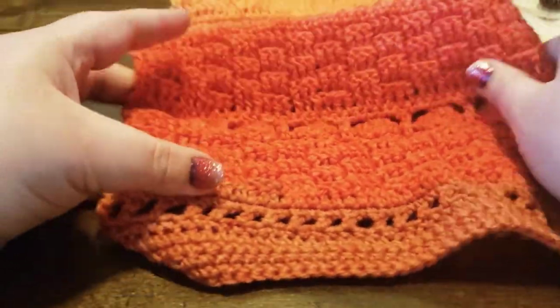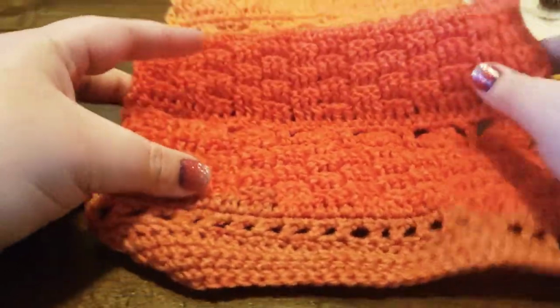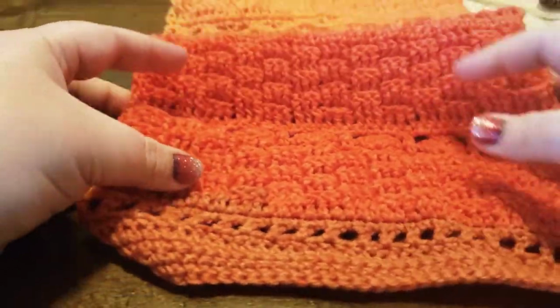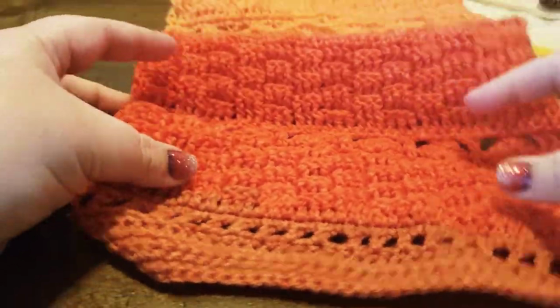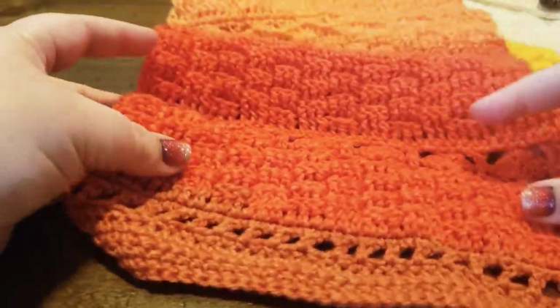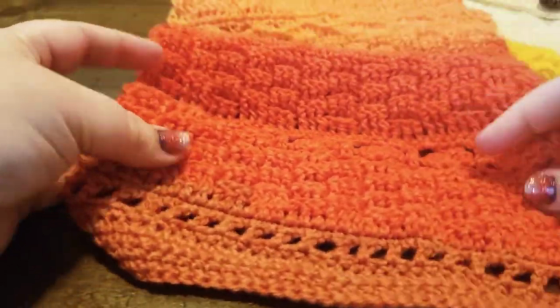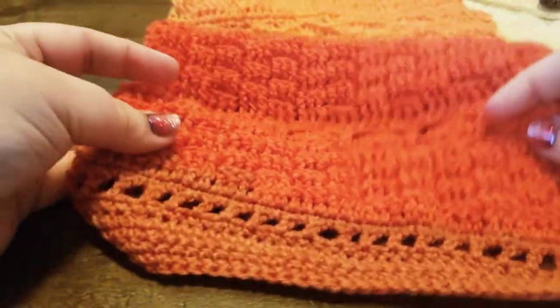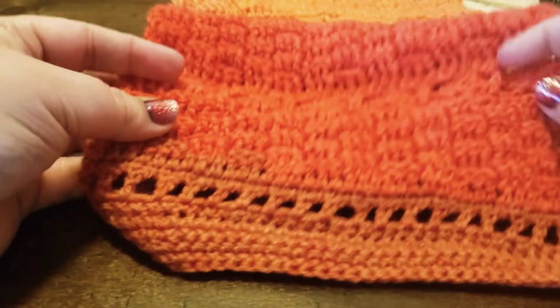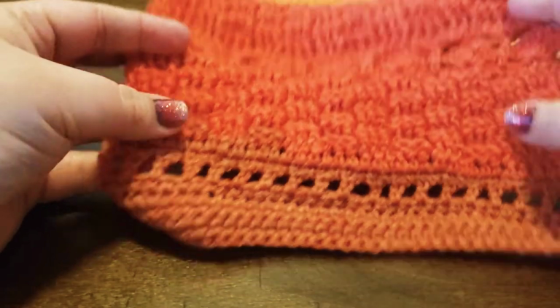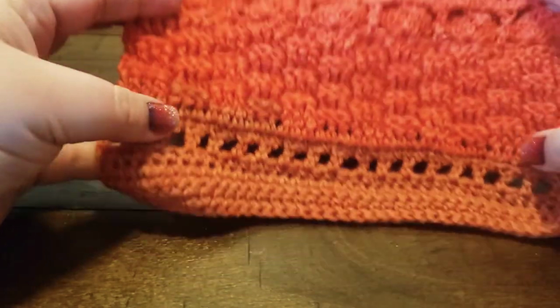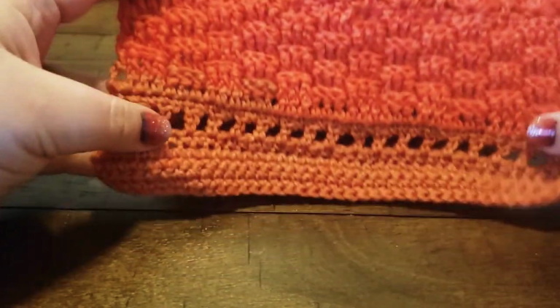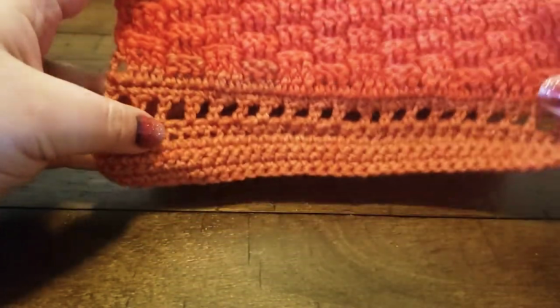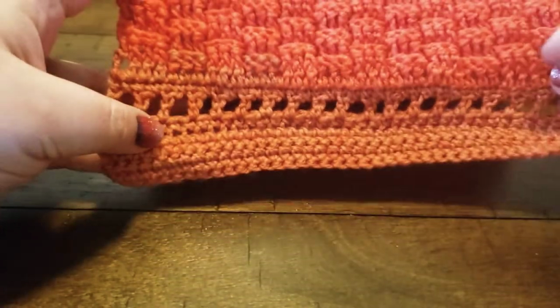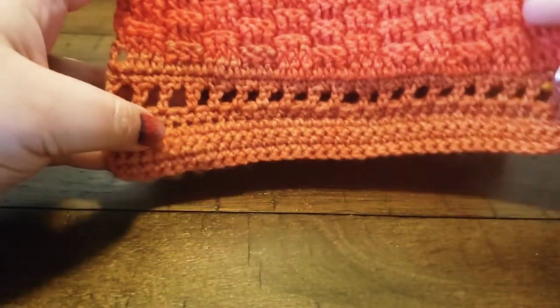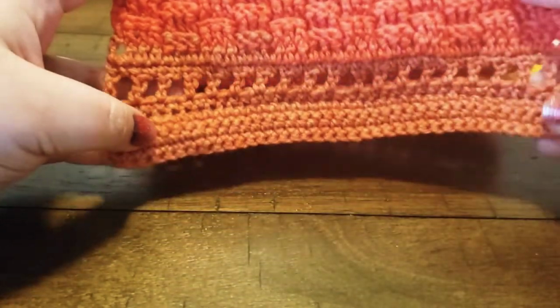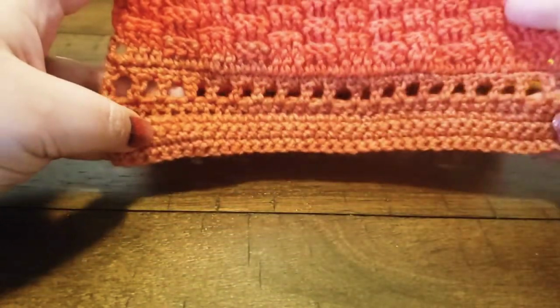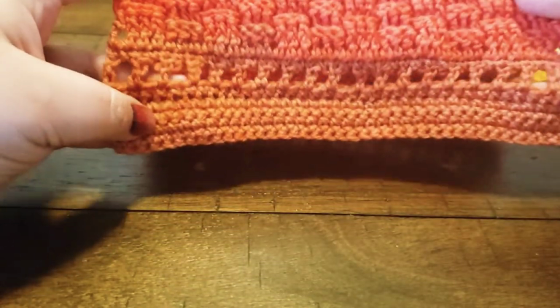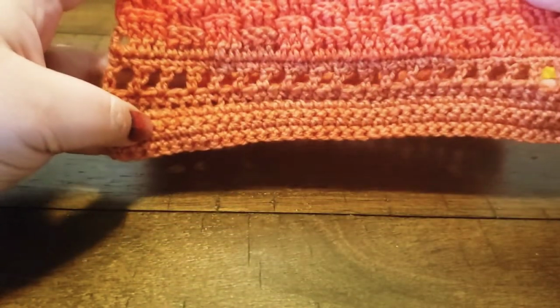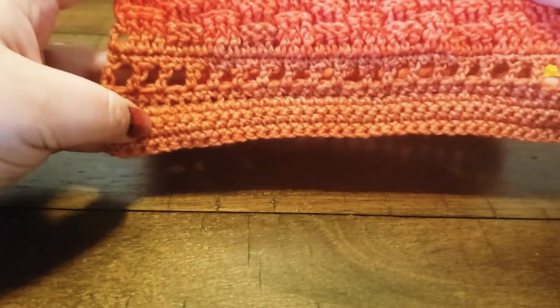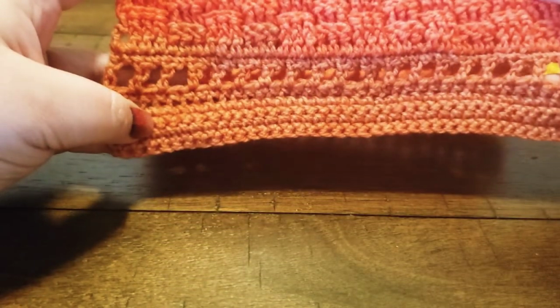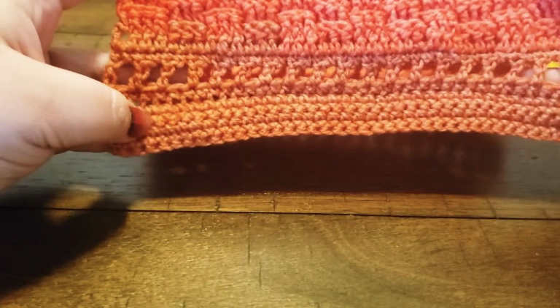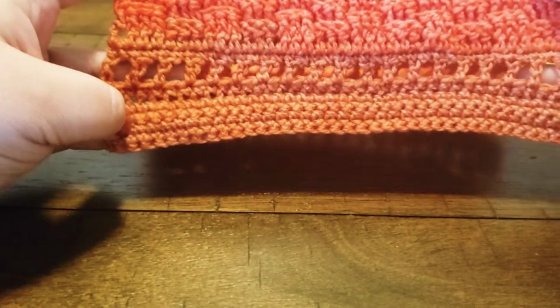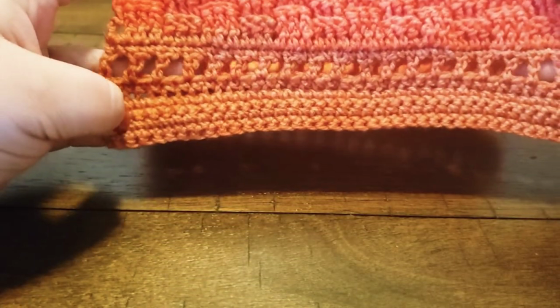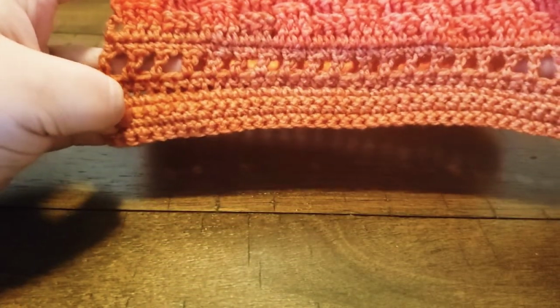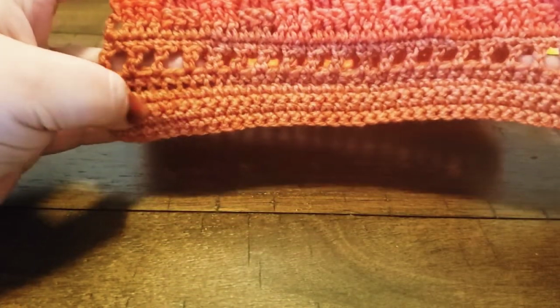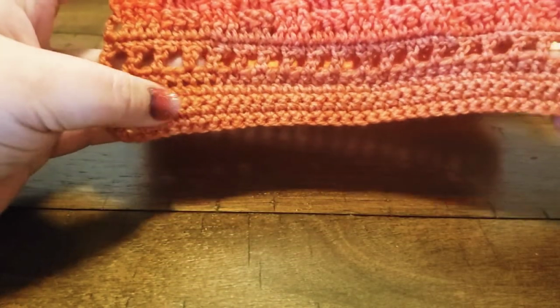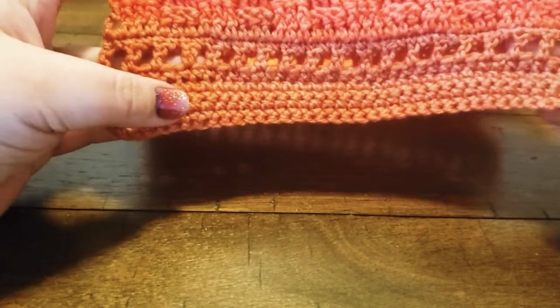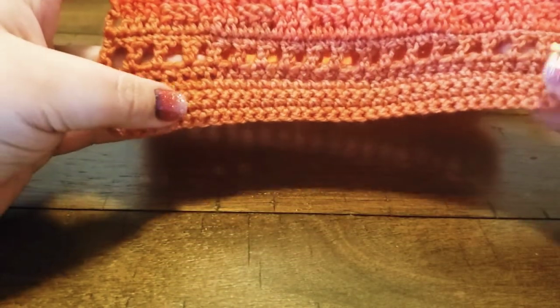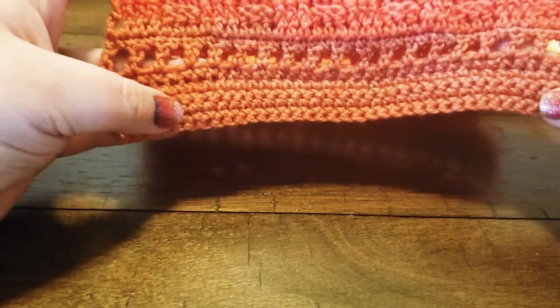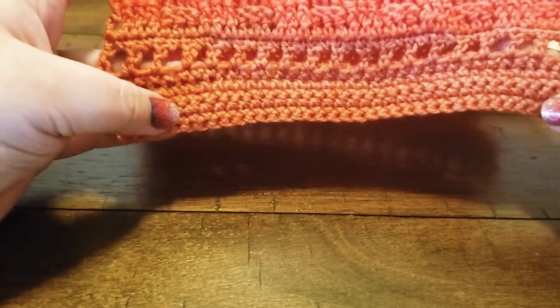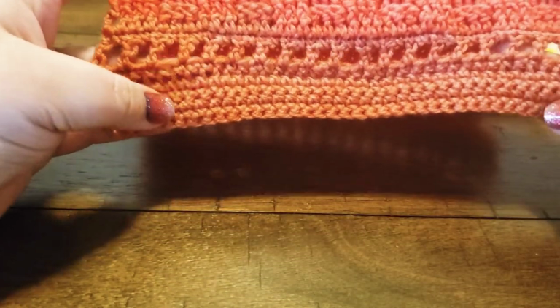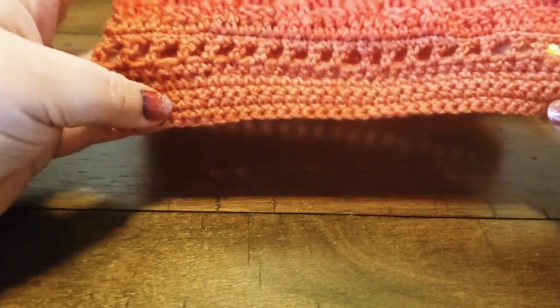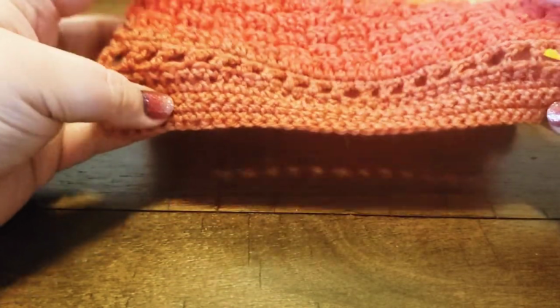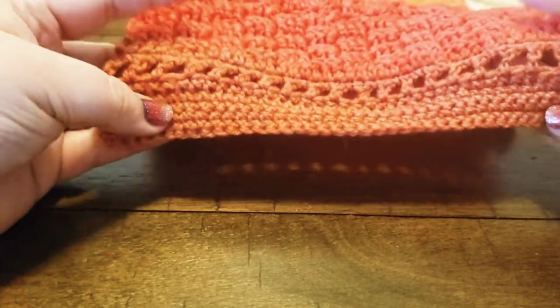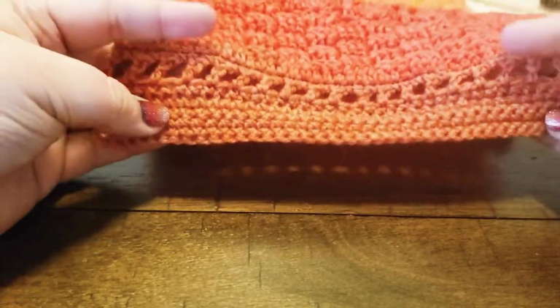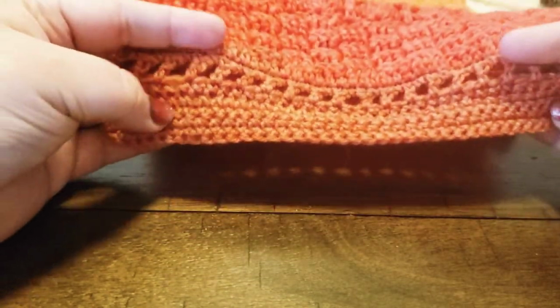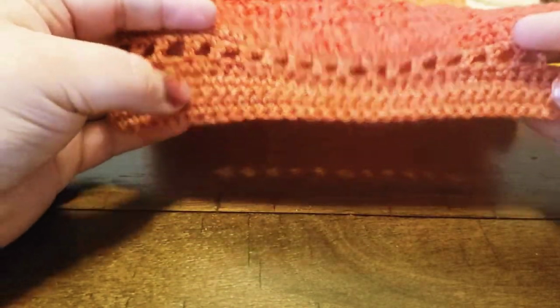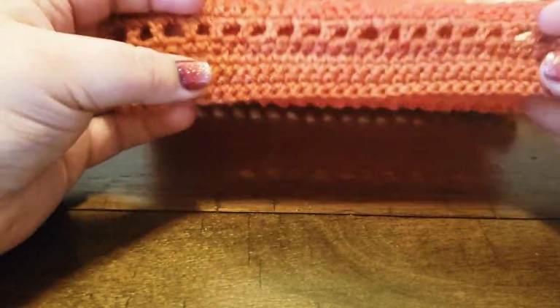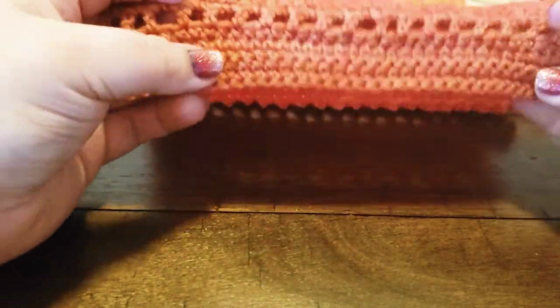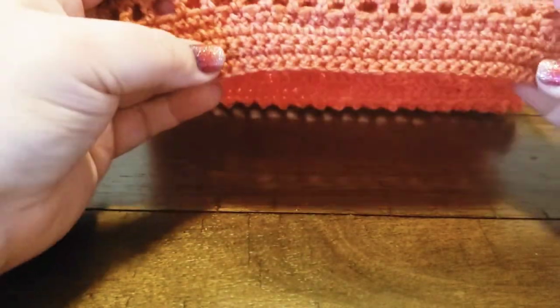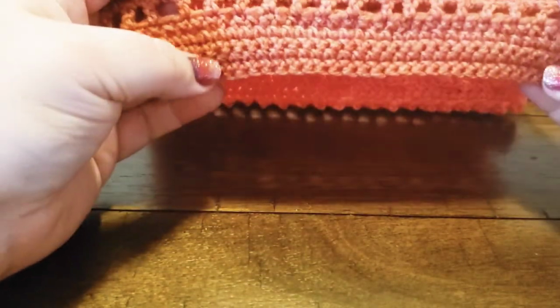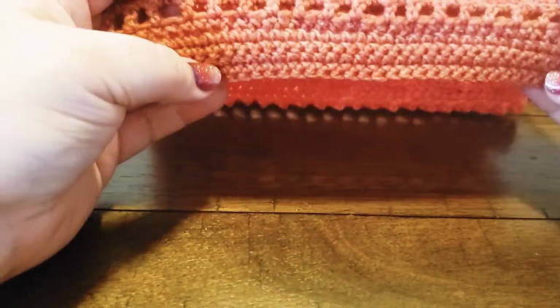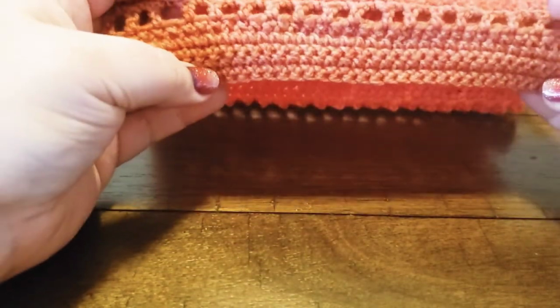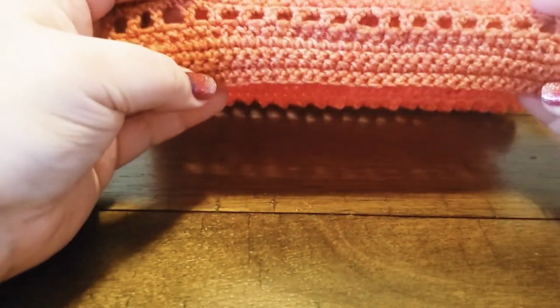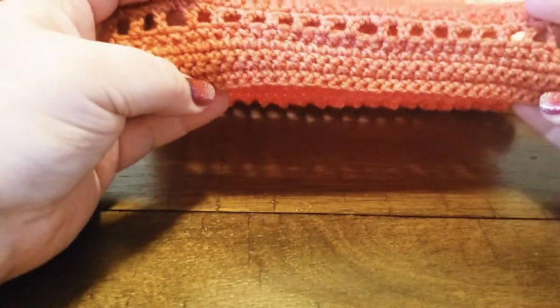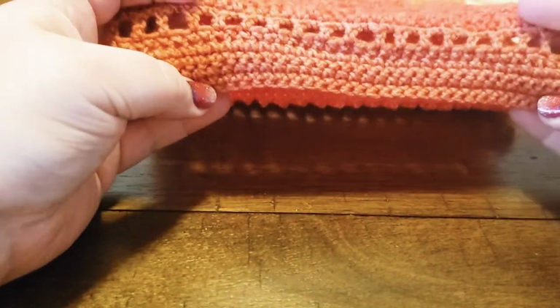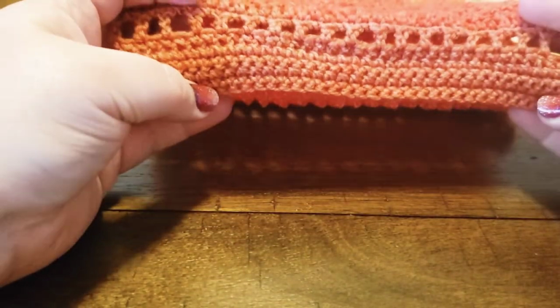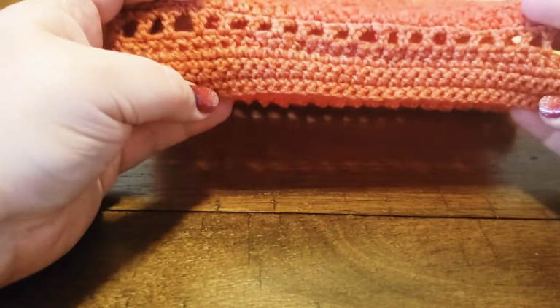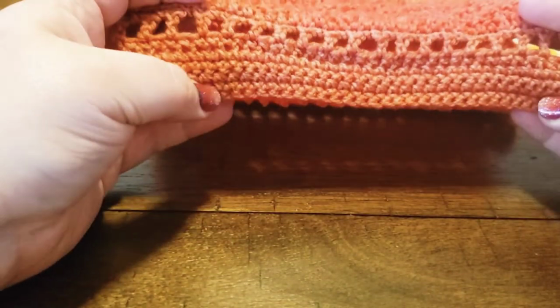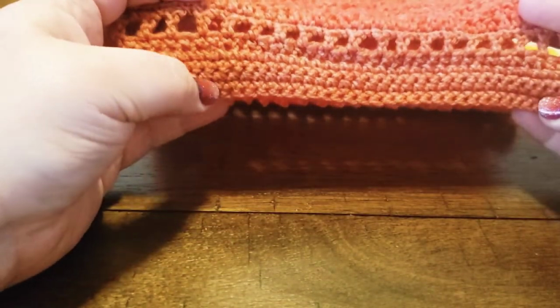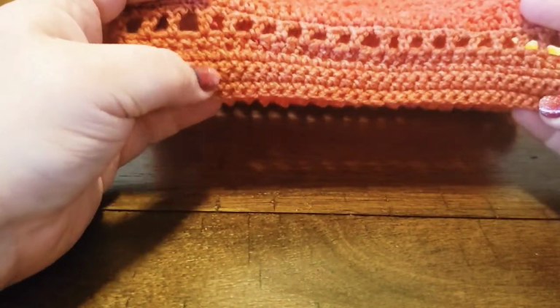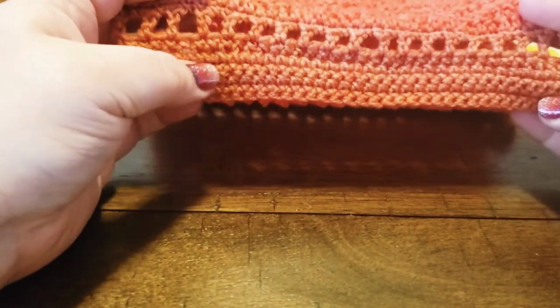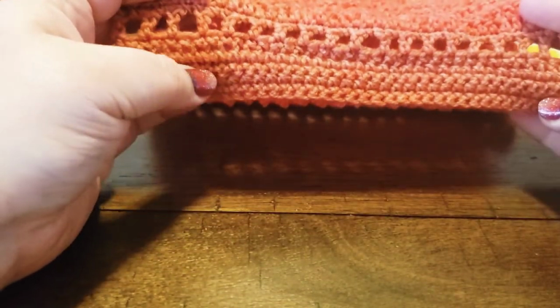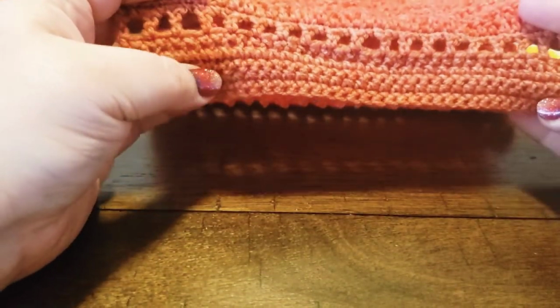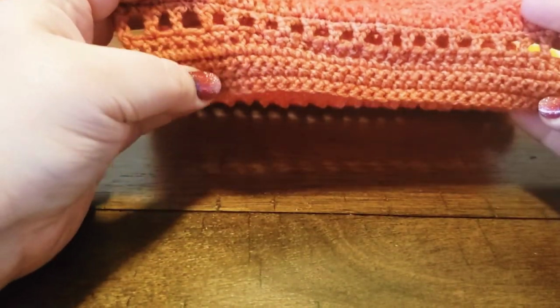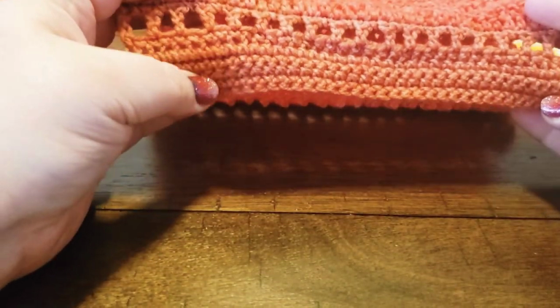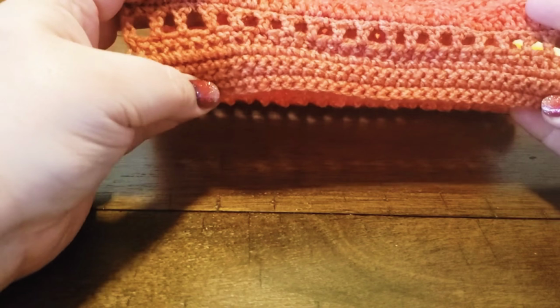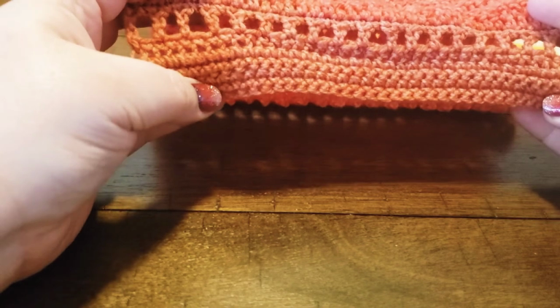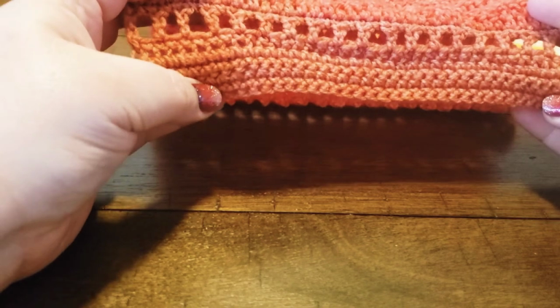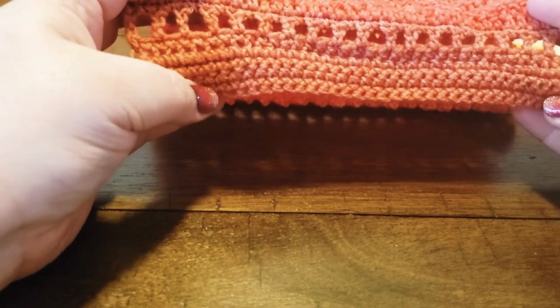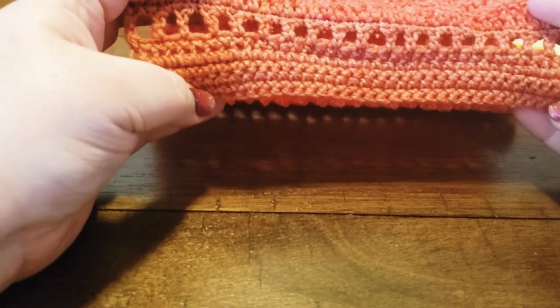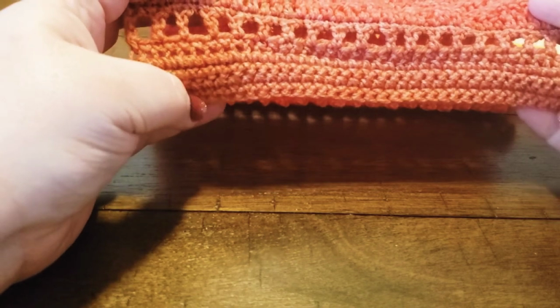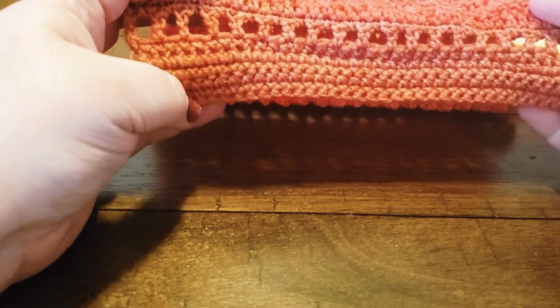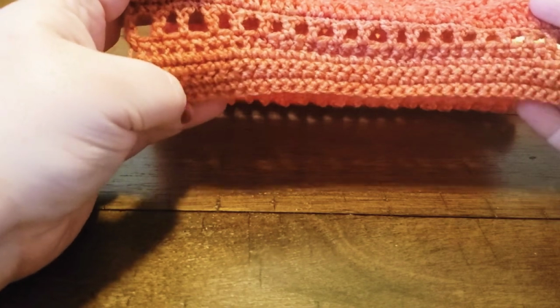Here is a completed cowl, and the reason for this video is to show you the different ways that it can be worn. Here is what I did because it is a three-weight.